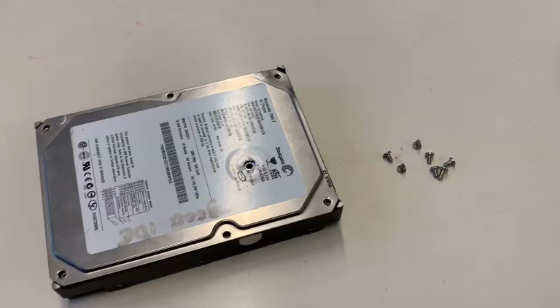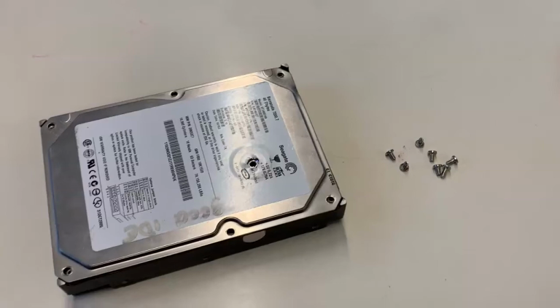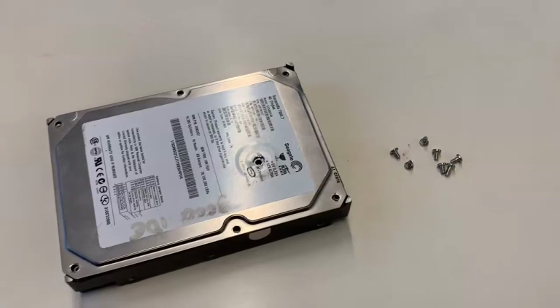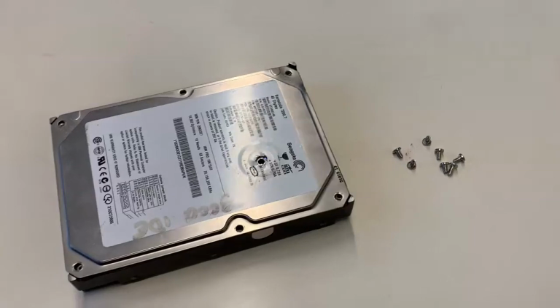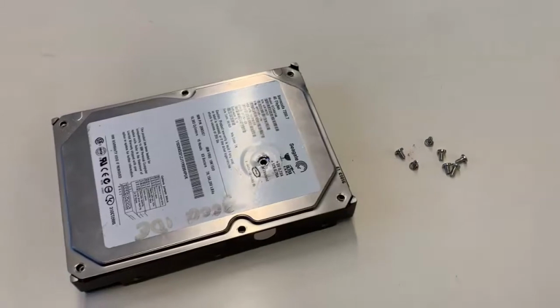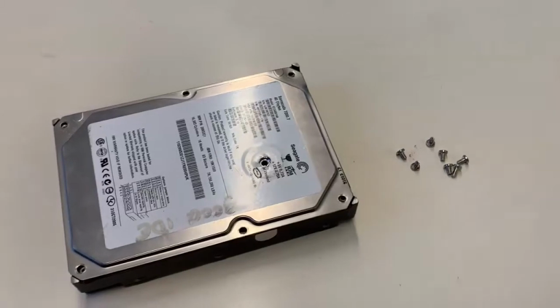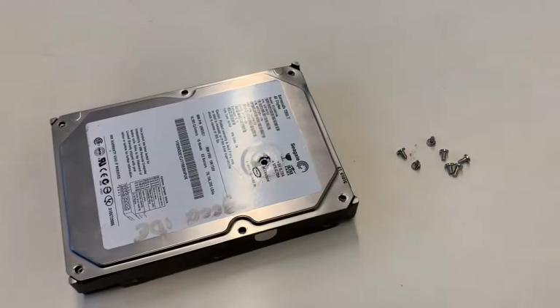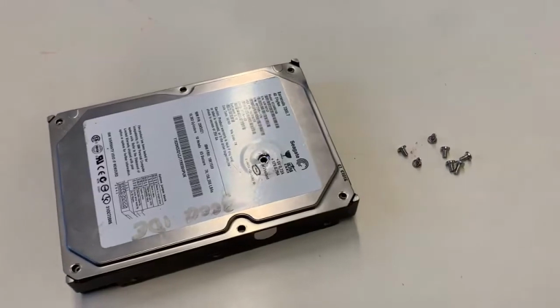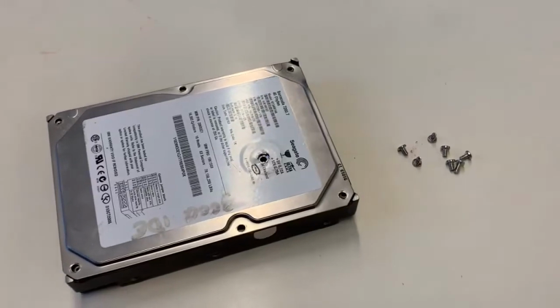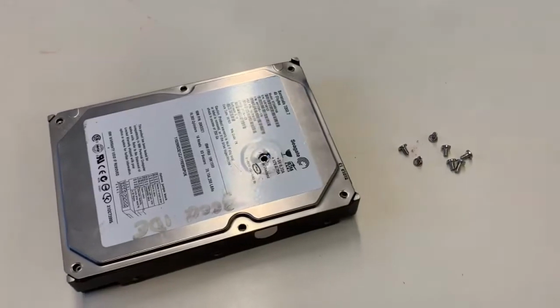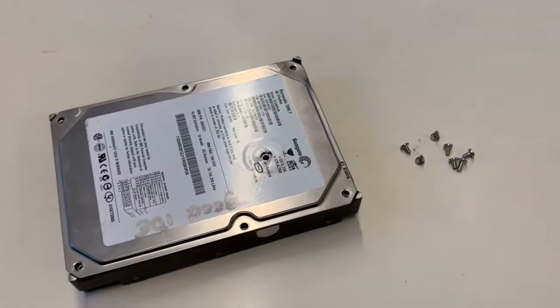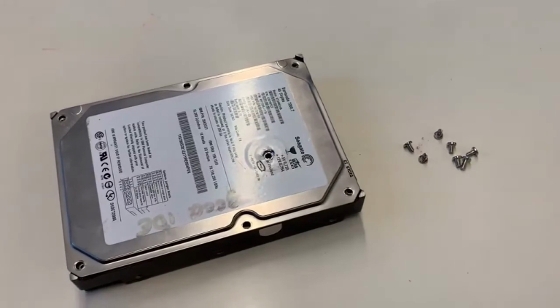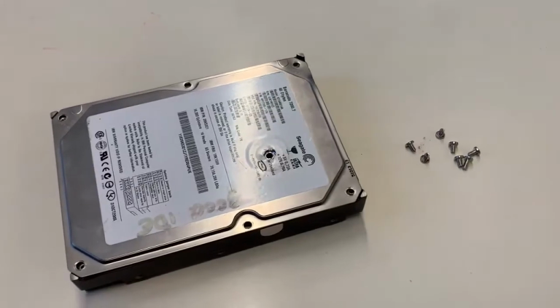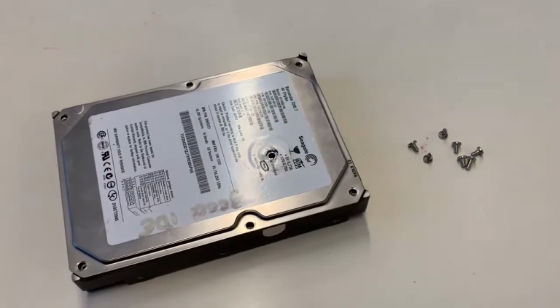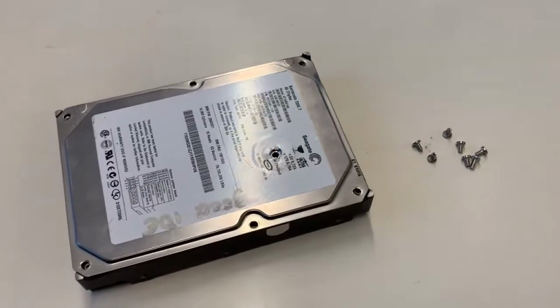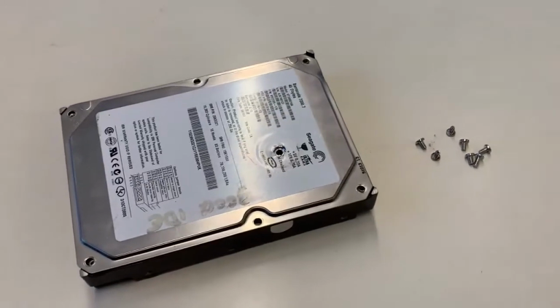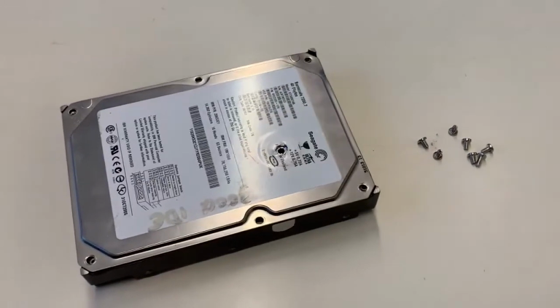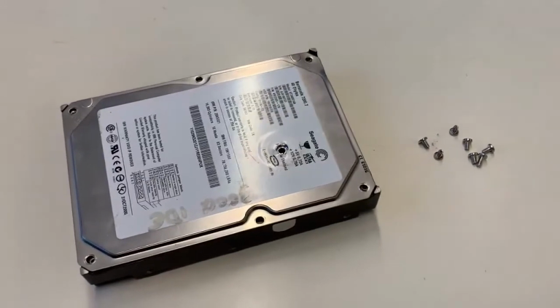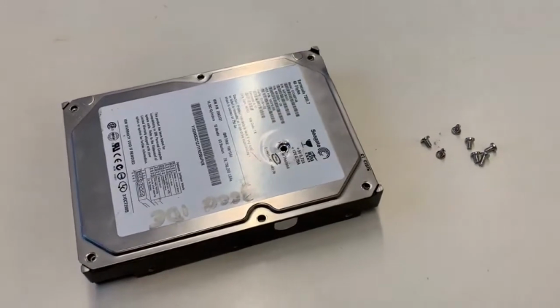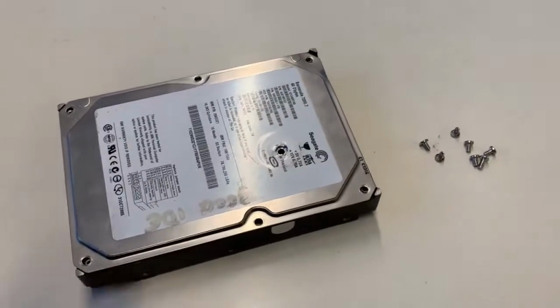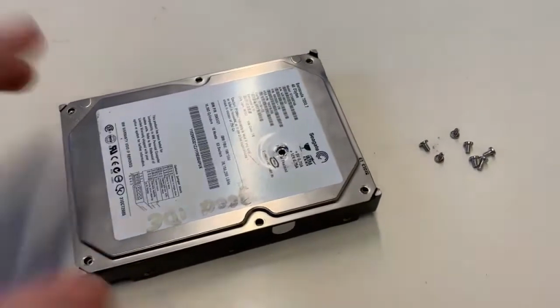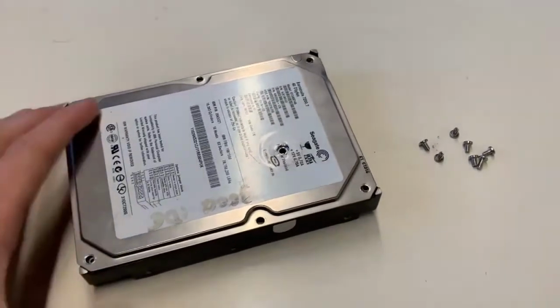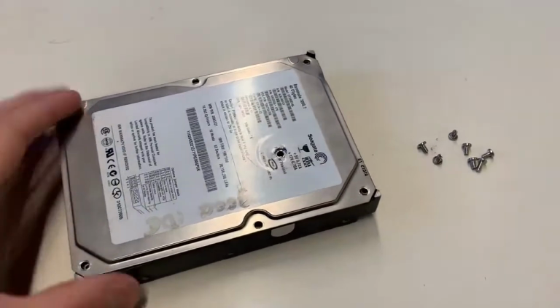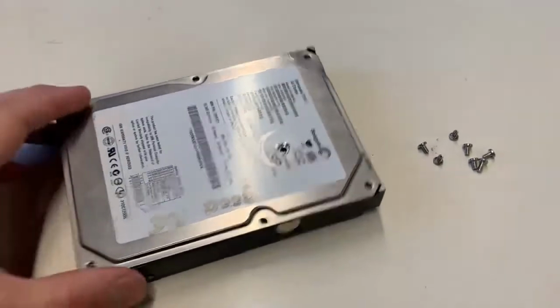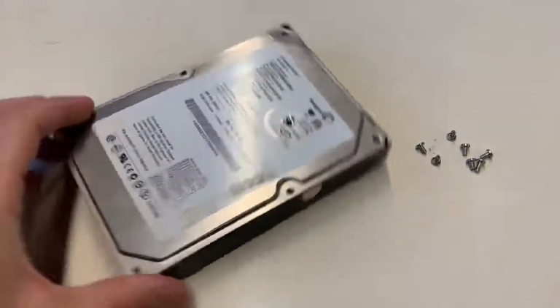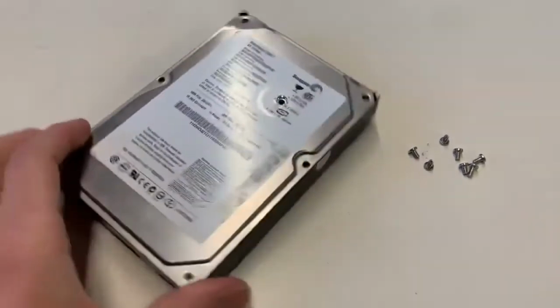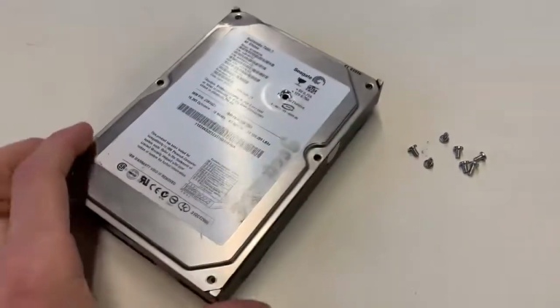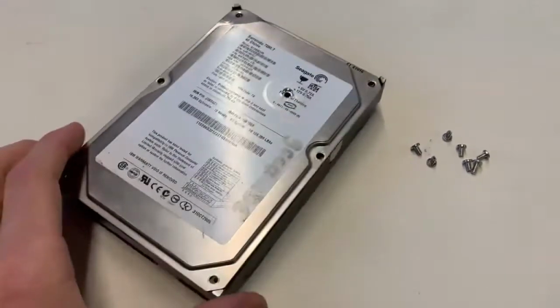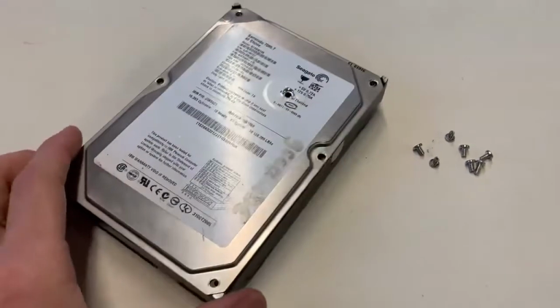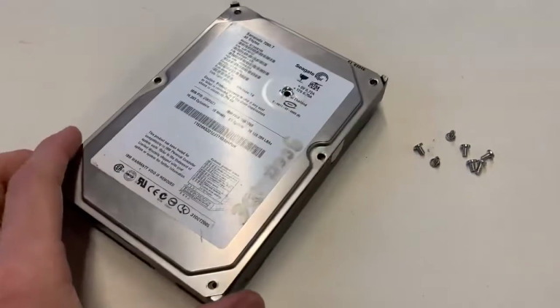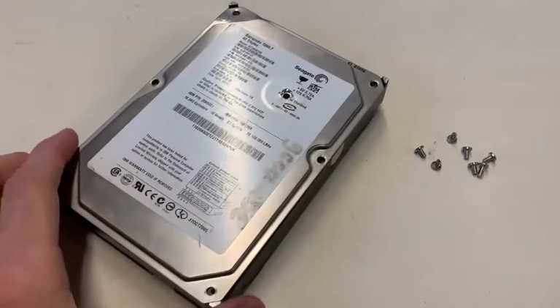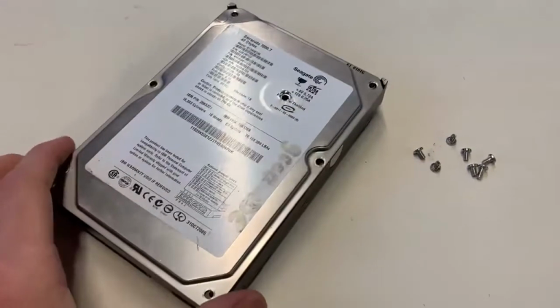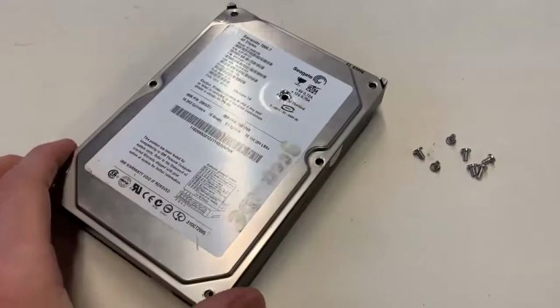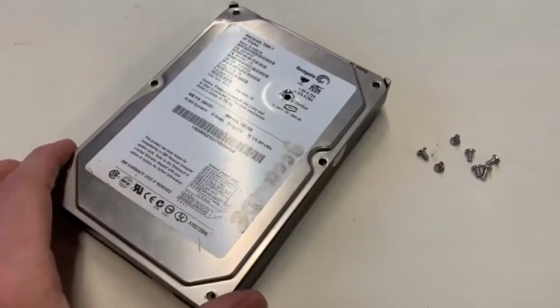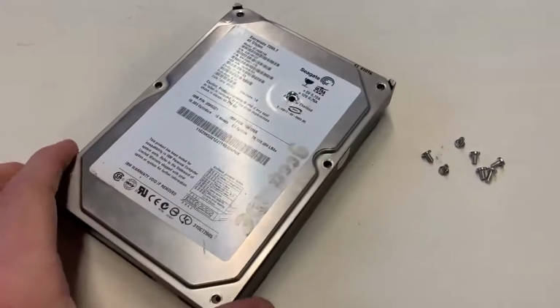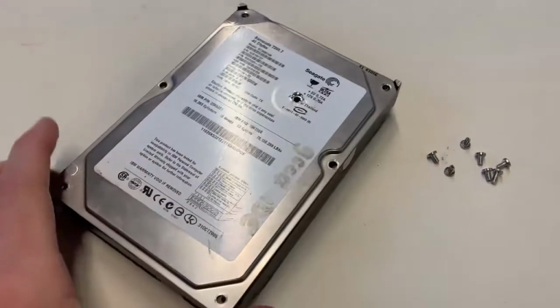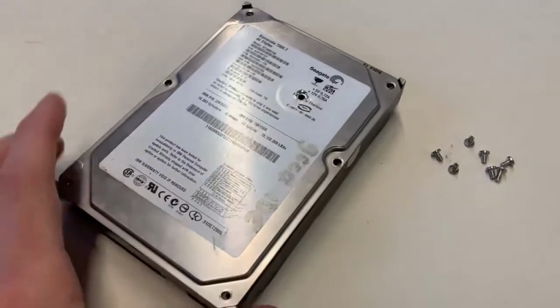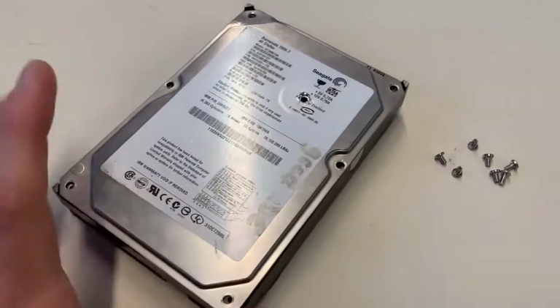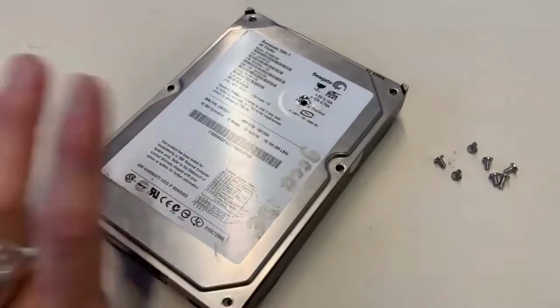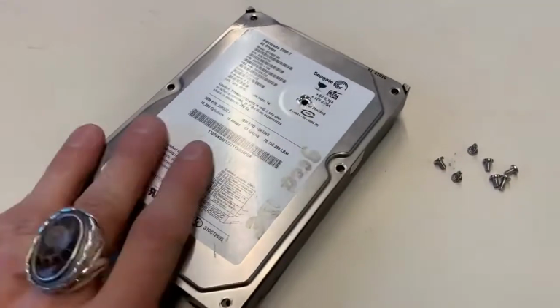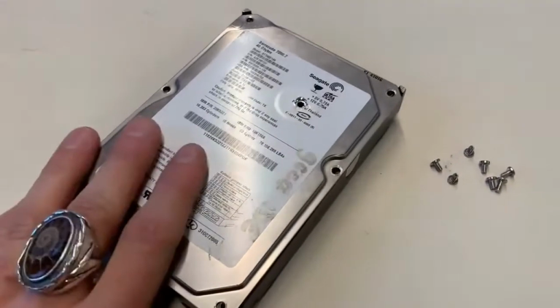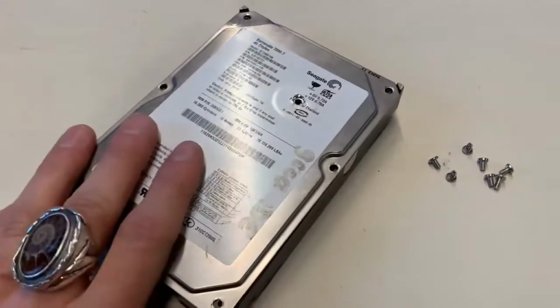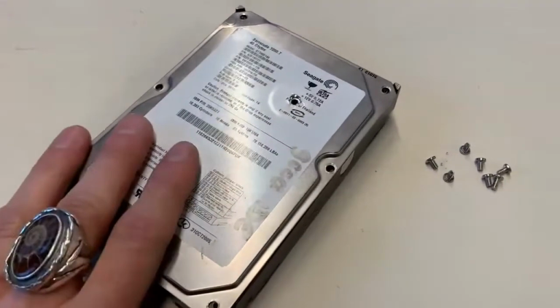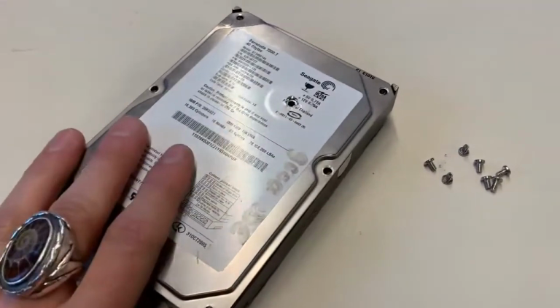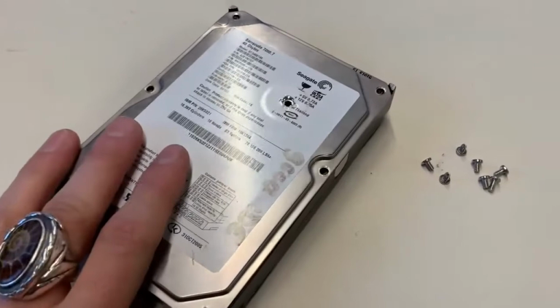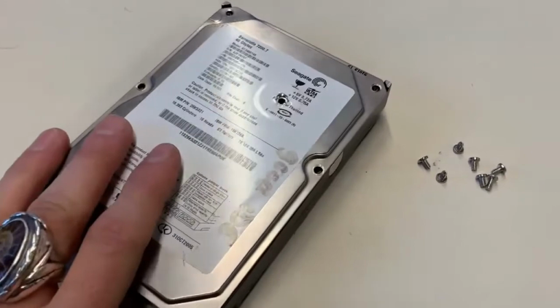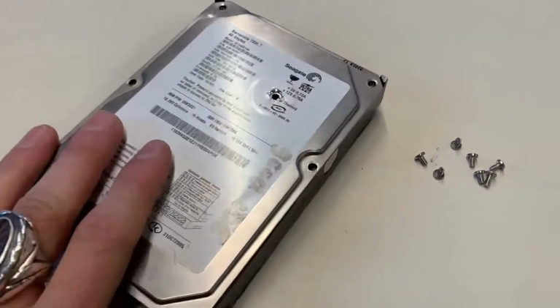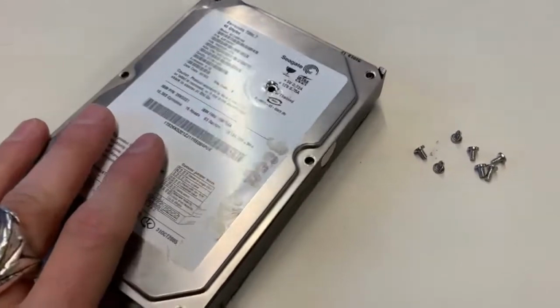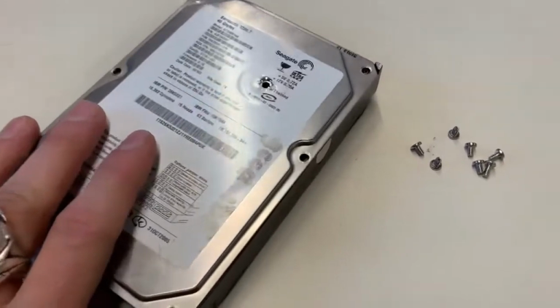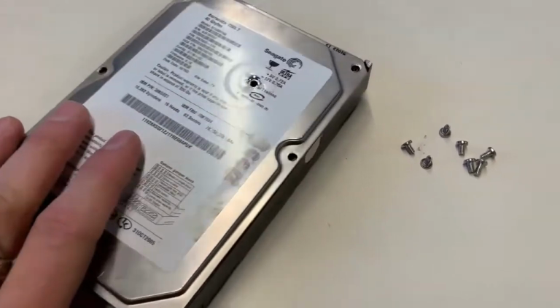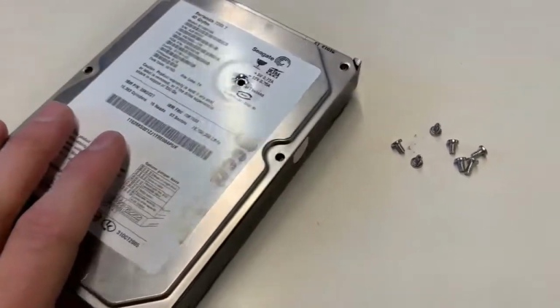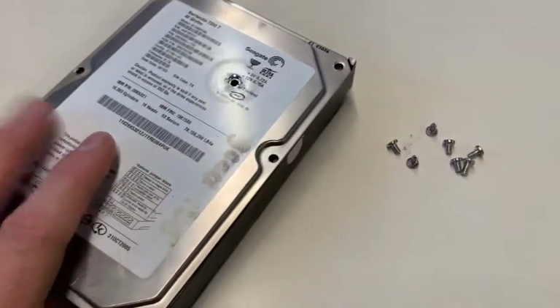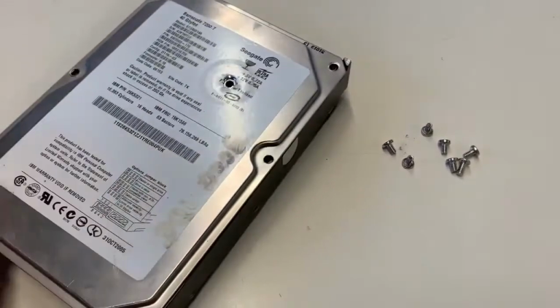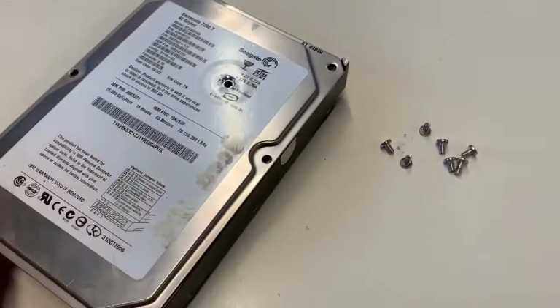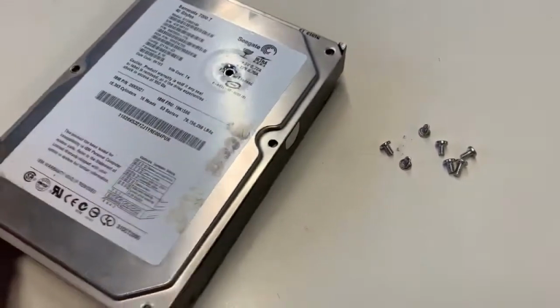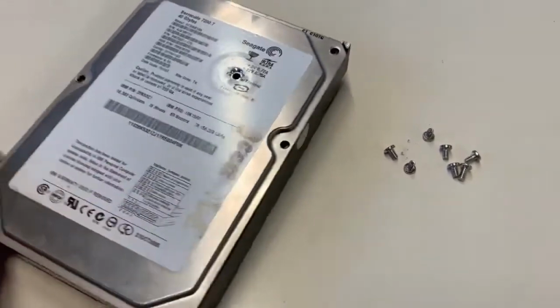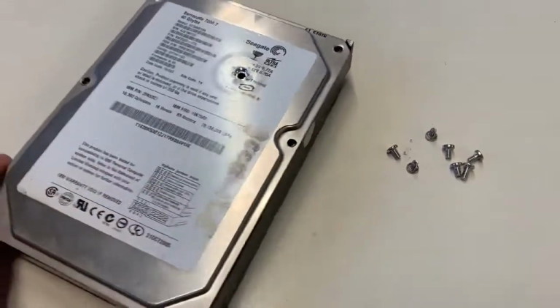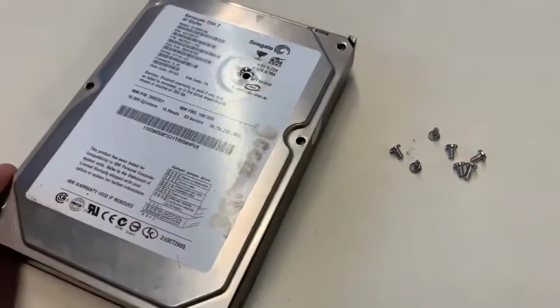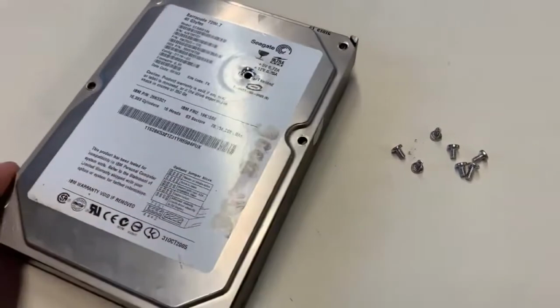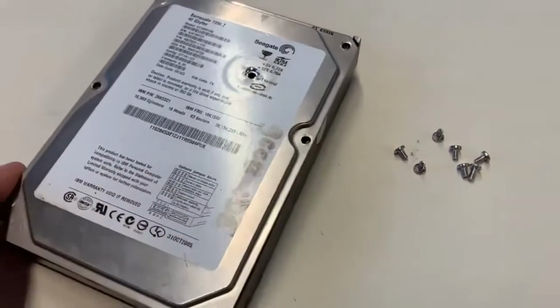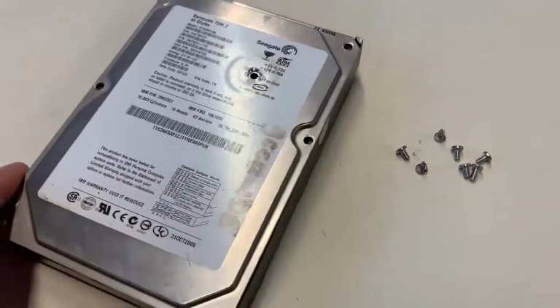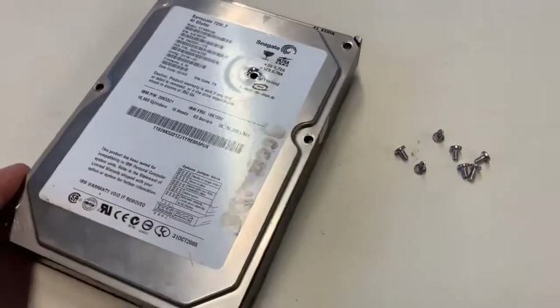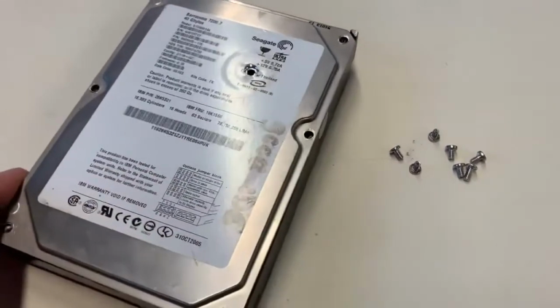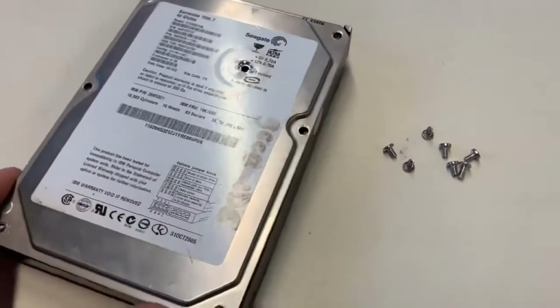Alright ladies and gents, I'm going to explain the hard disk drive and some of the pieces and parts inside of the hard disk drive and show you how it works.